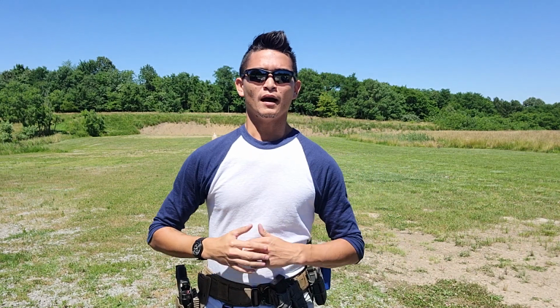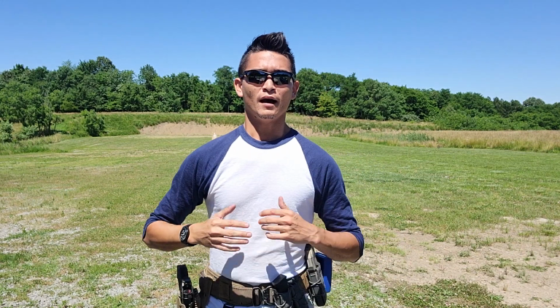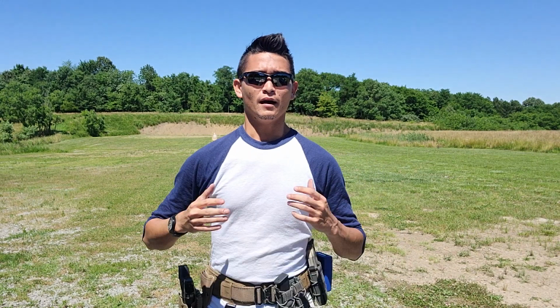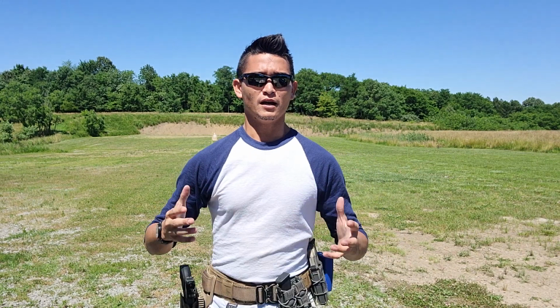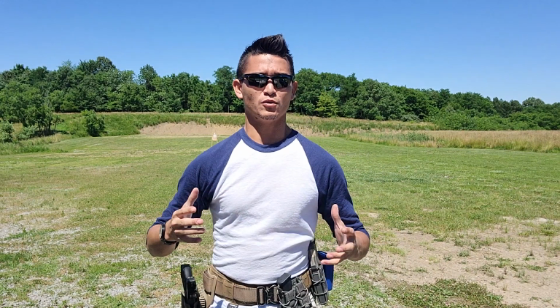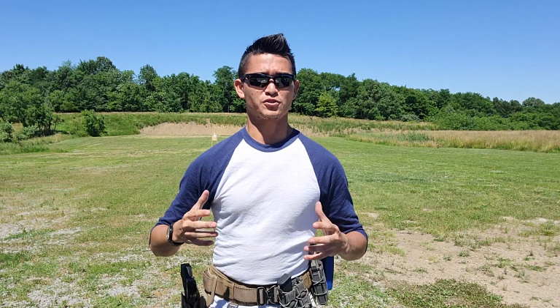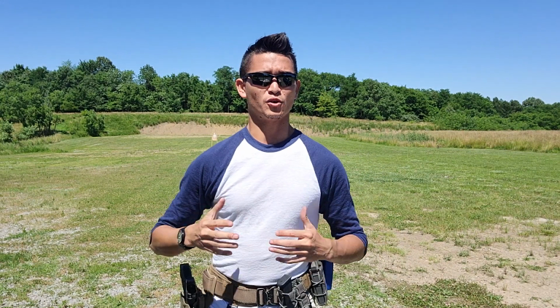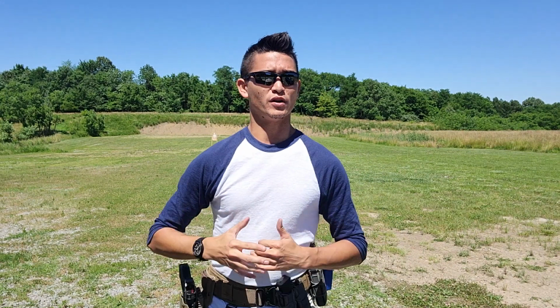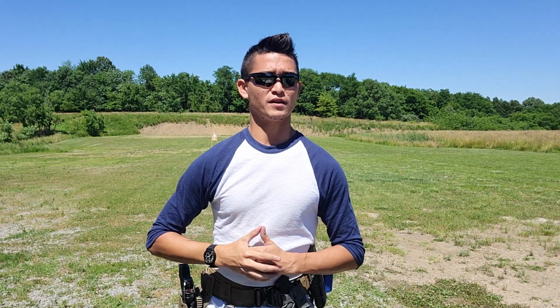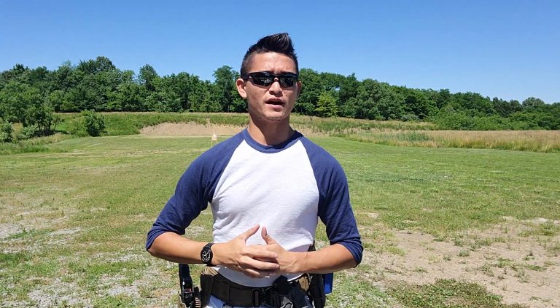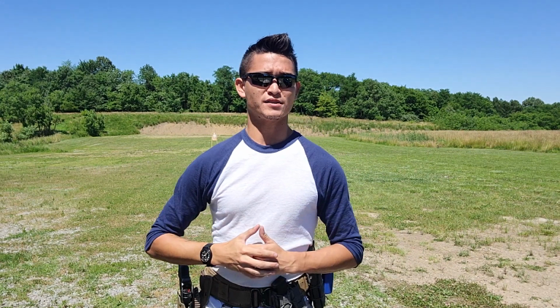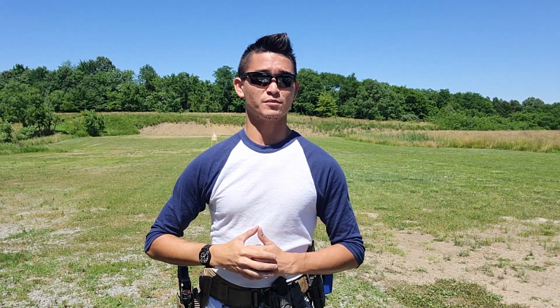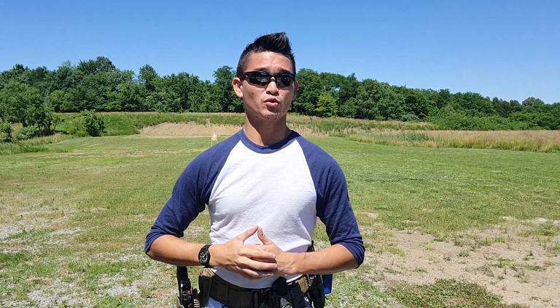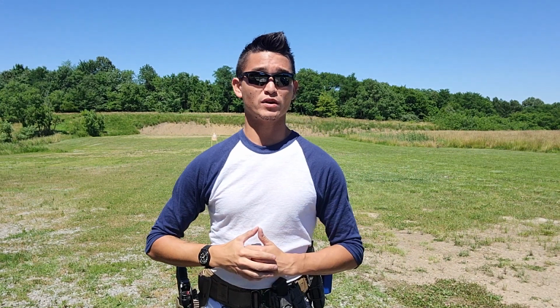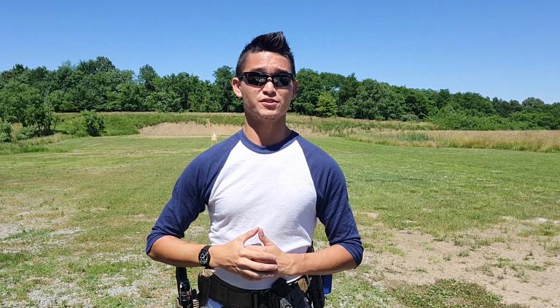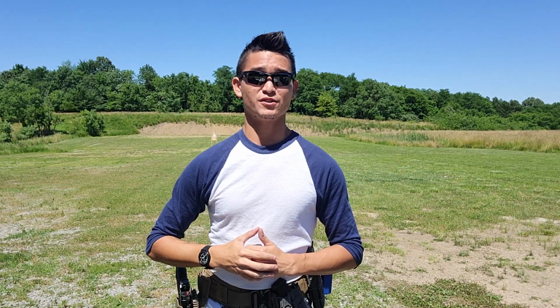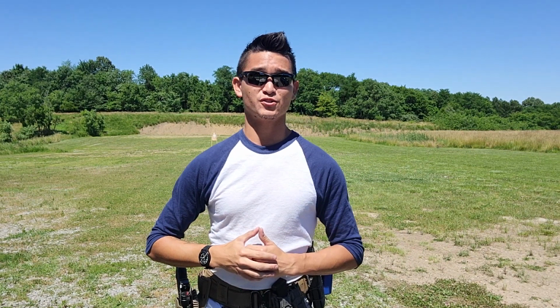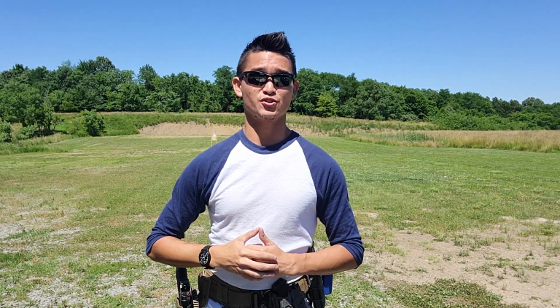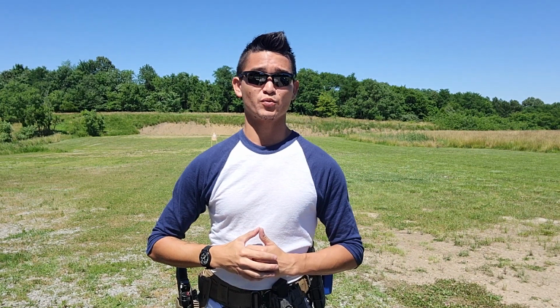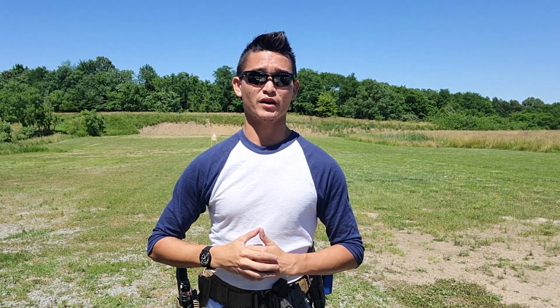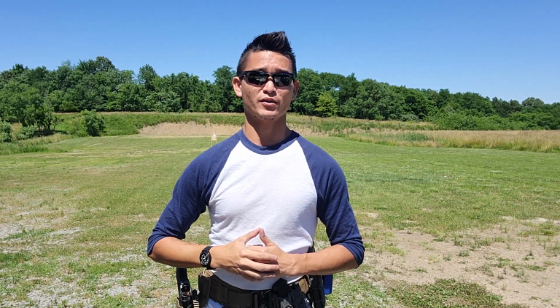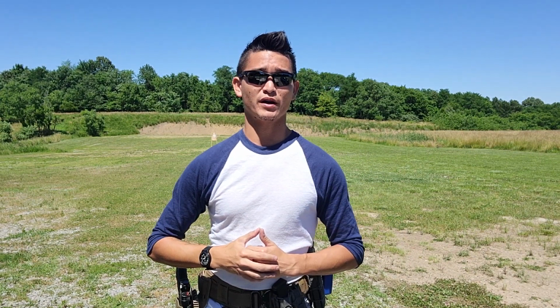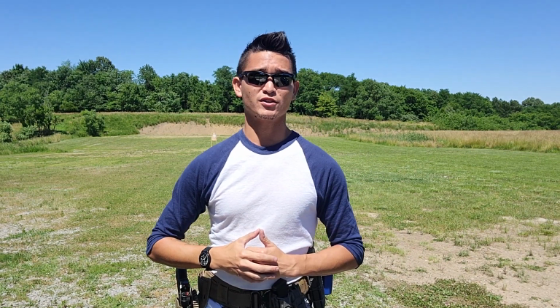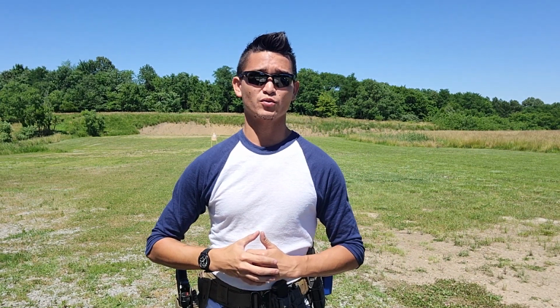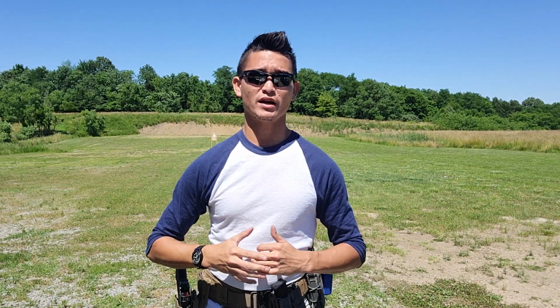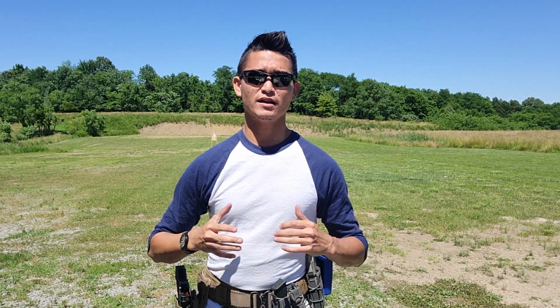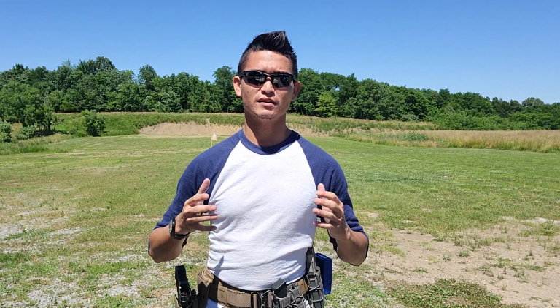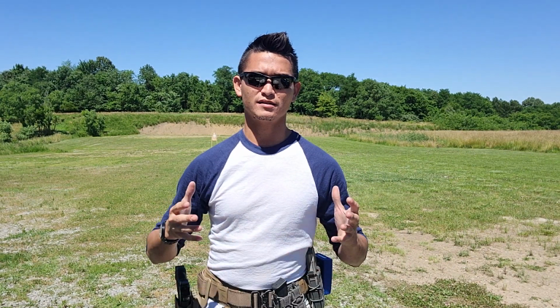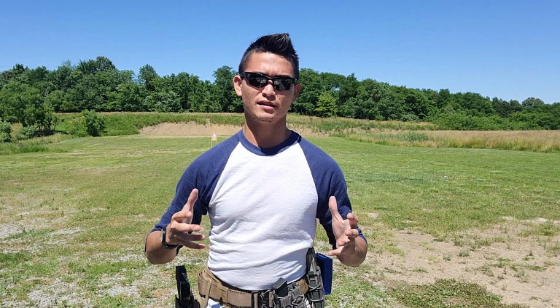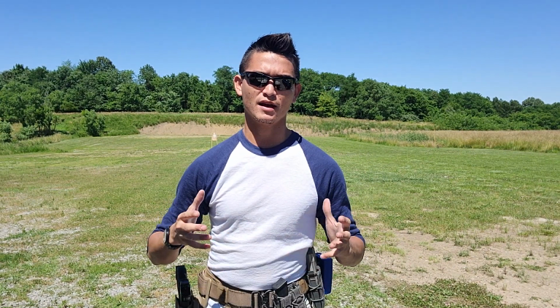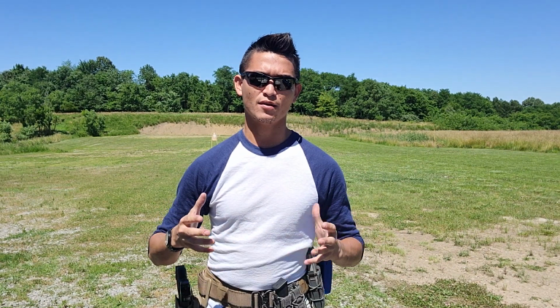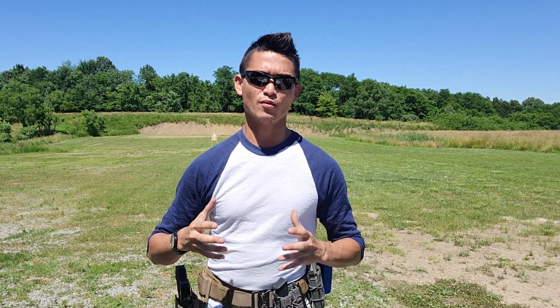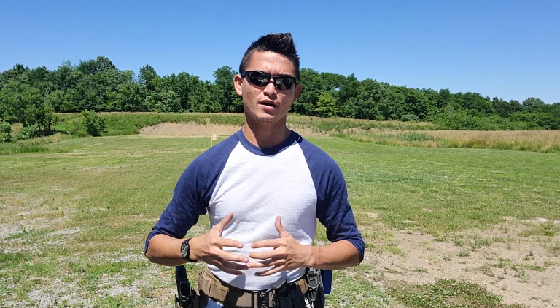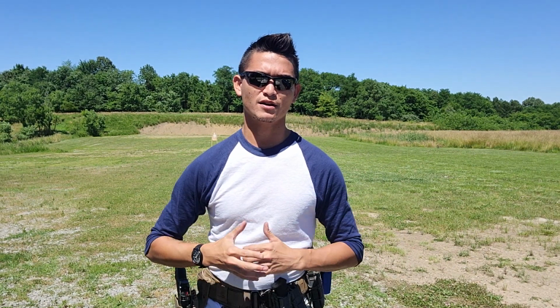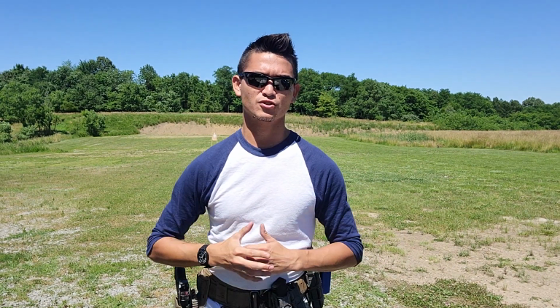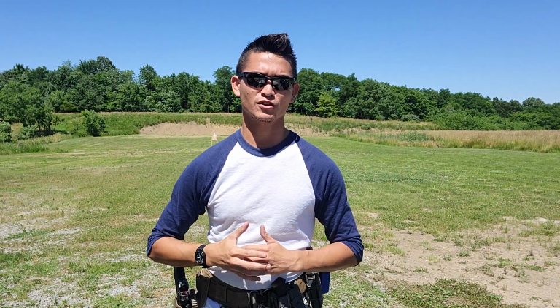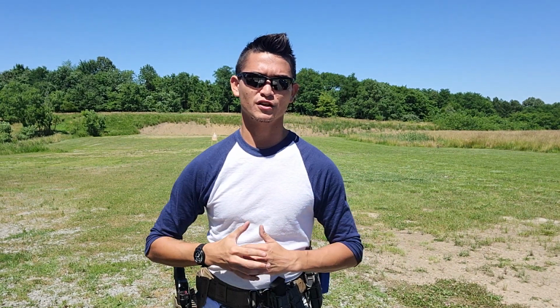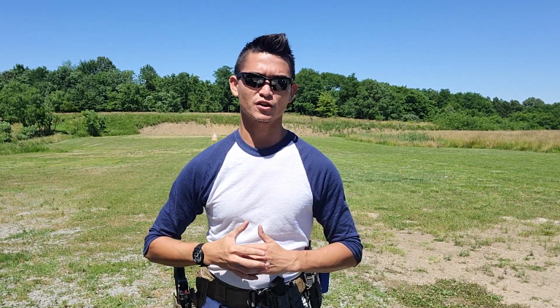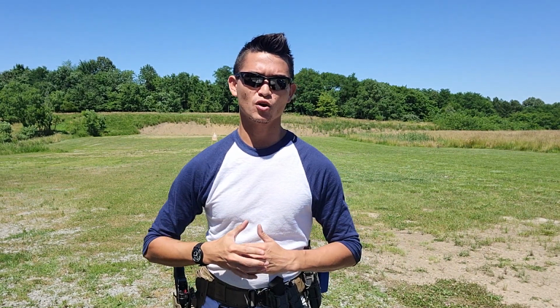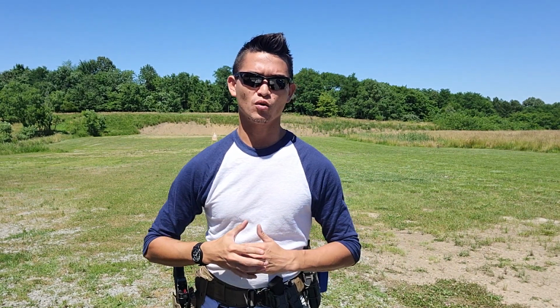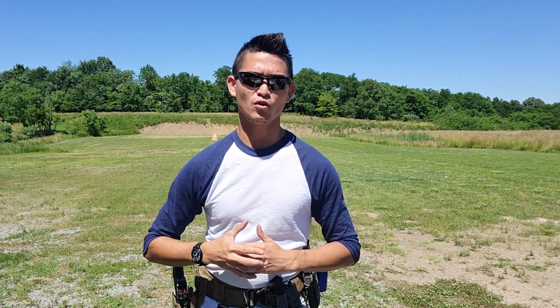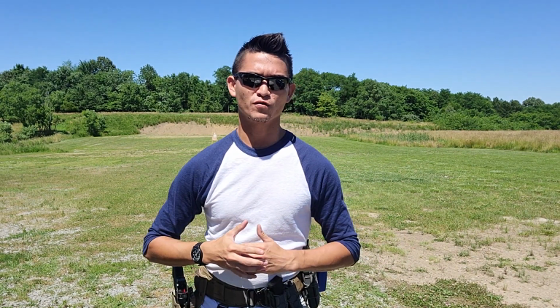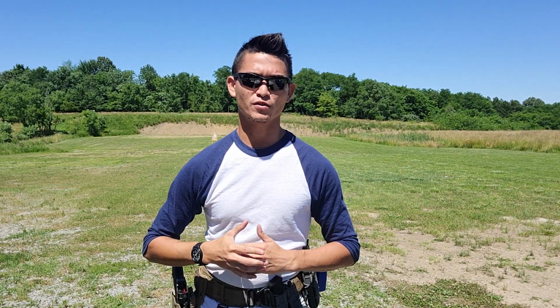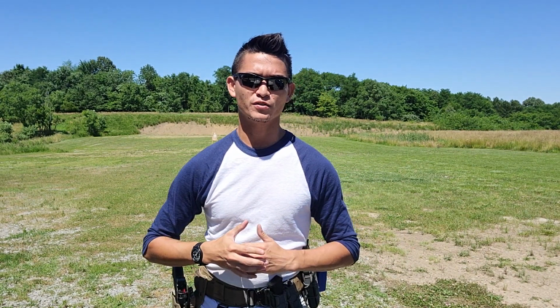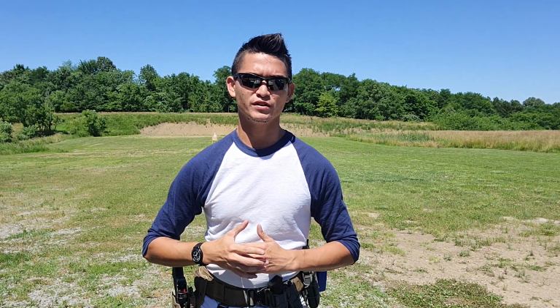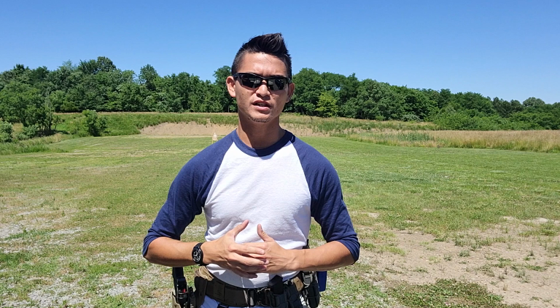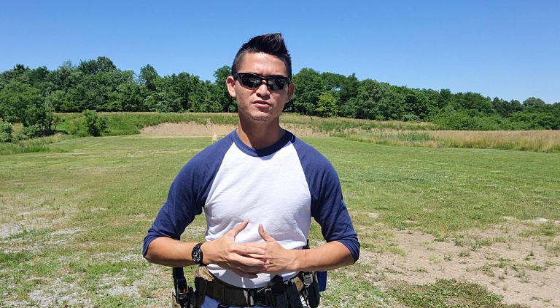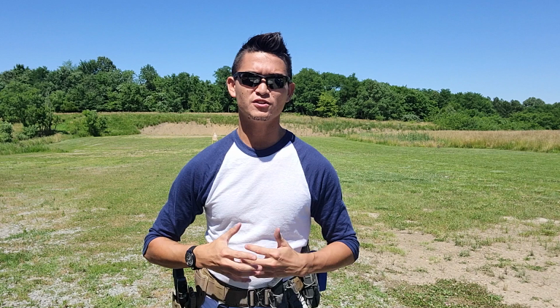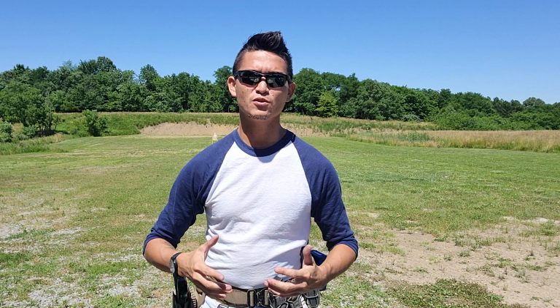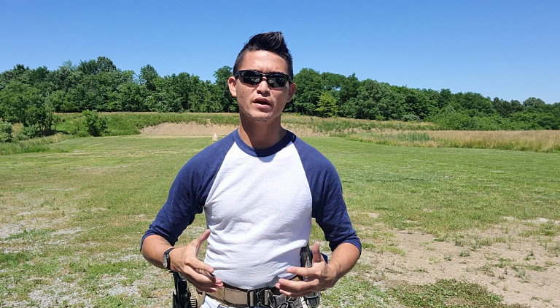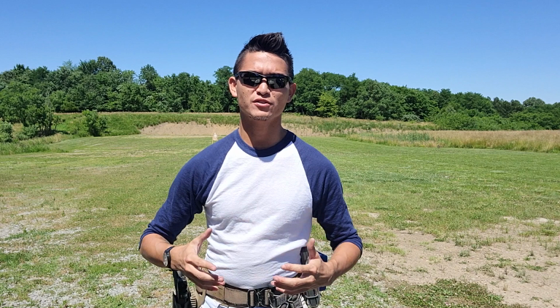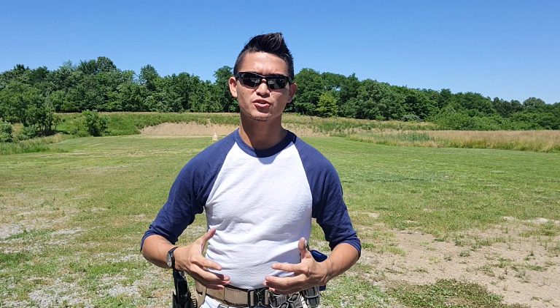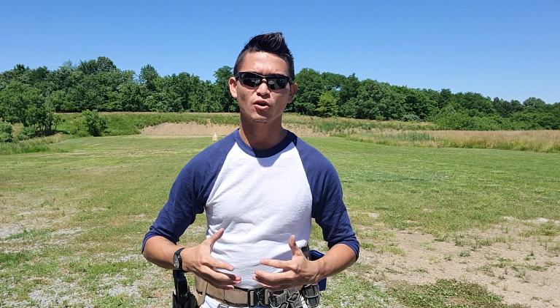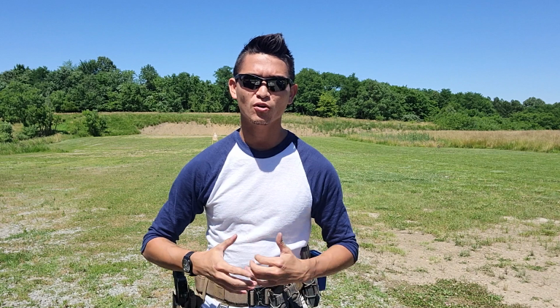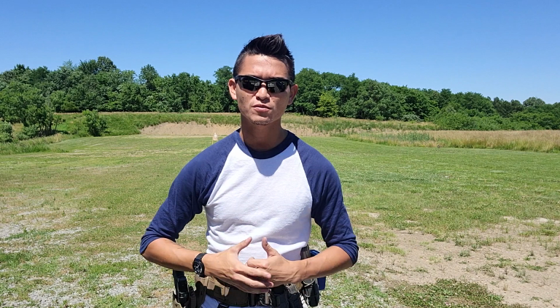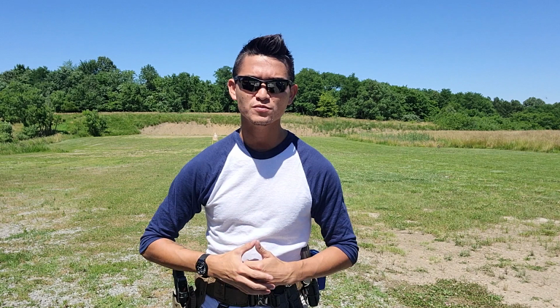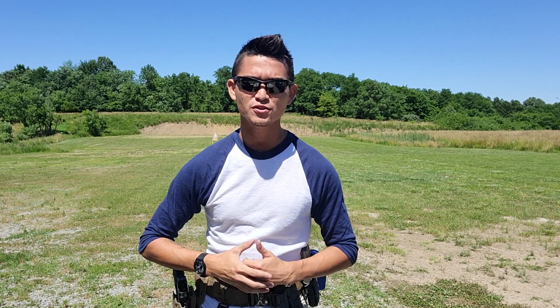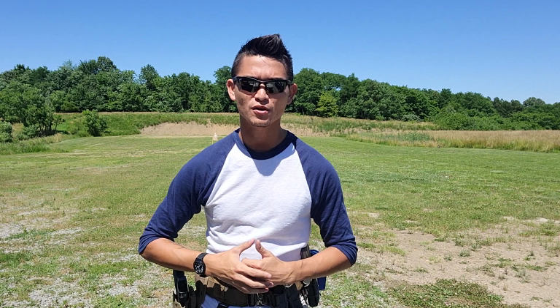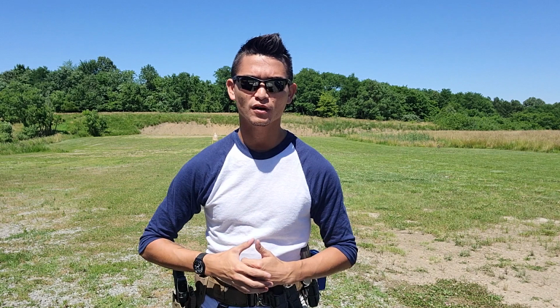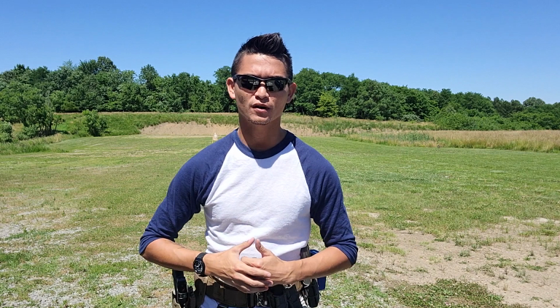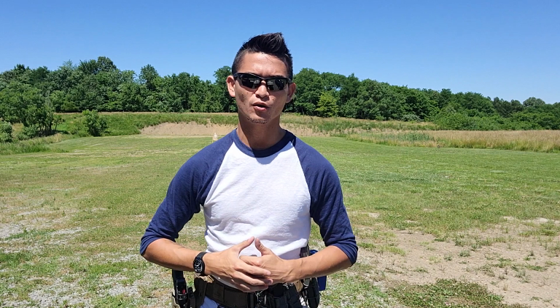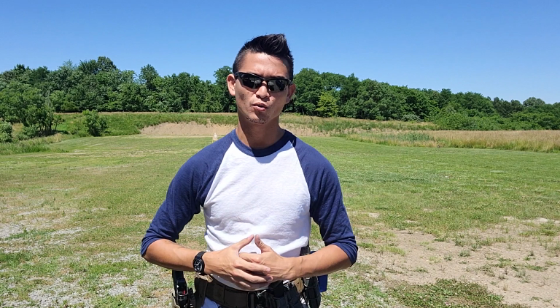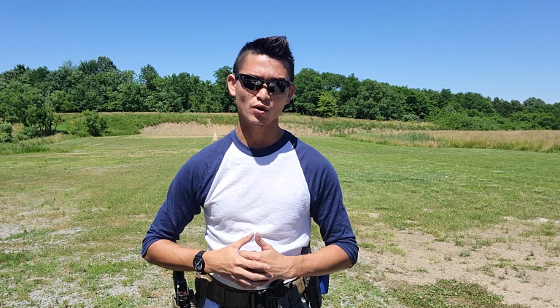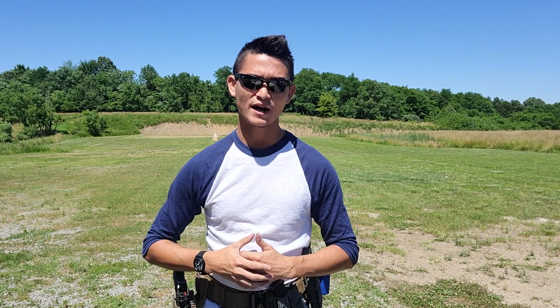Hey, what's going on guys? I'm Chris and this is Regular Guy Training, and today we're going to go over the T-Rex Arms Orion.